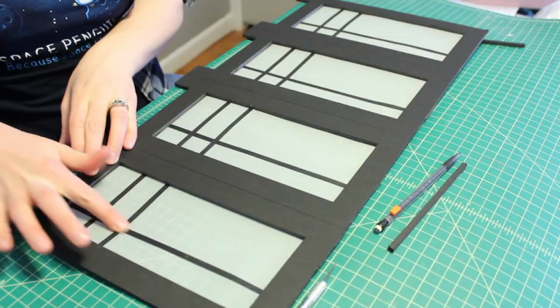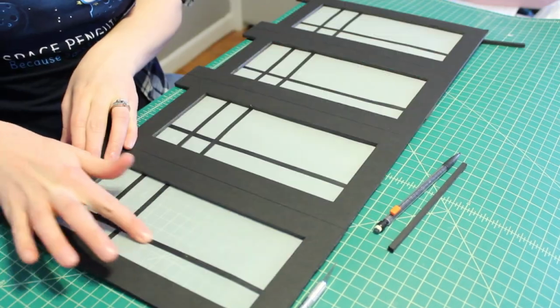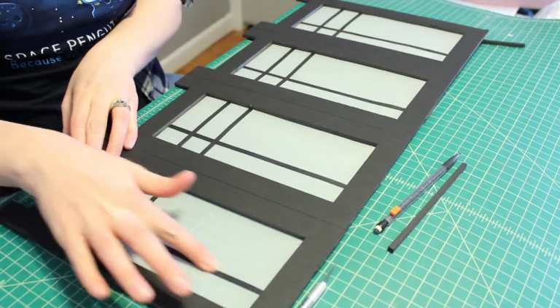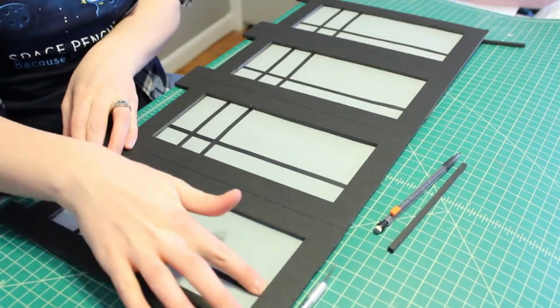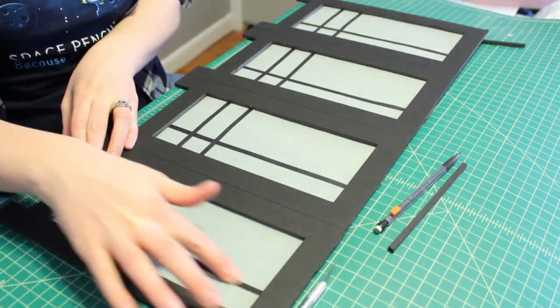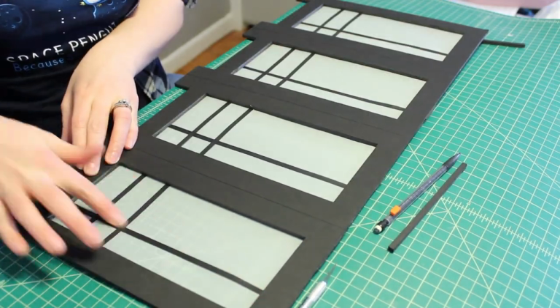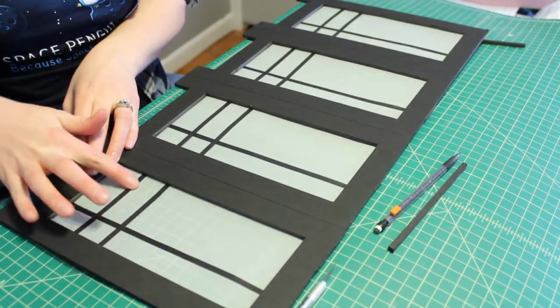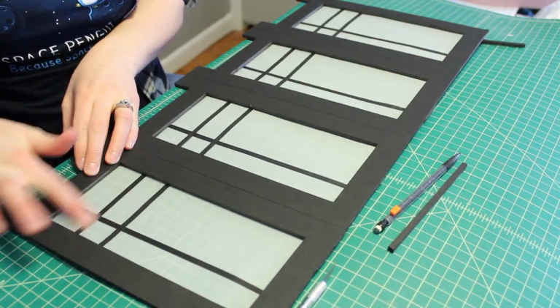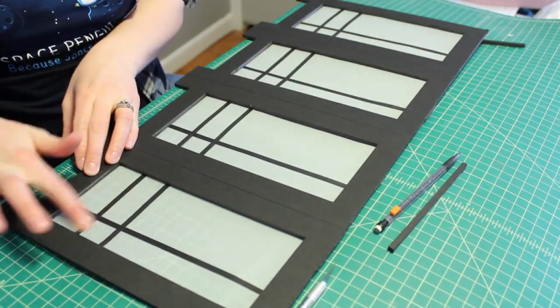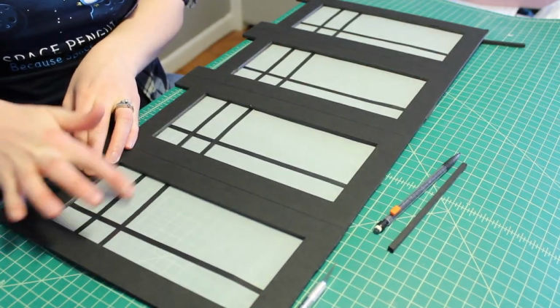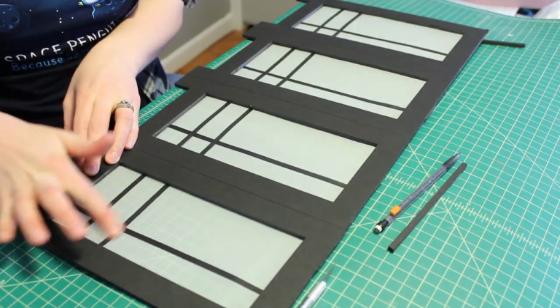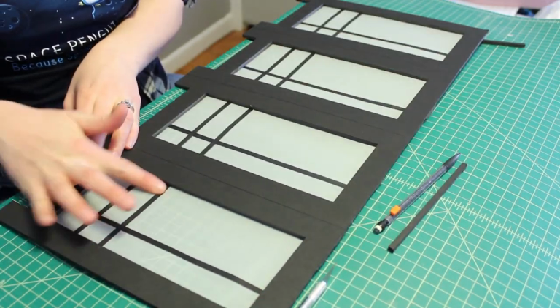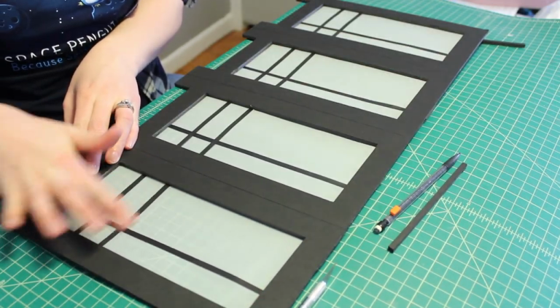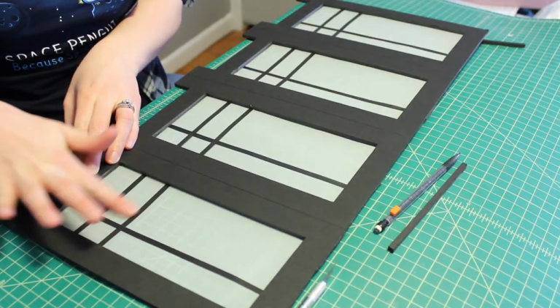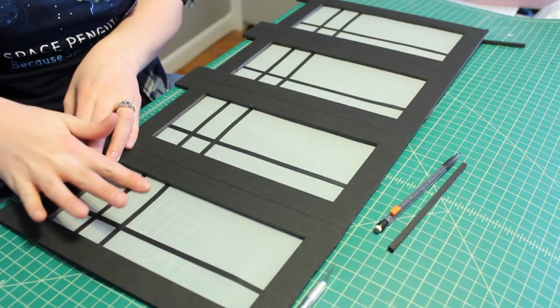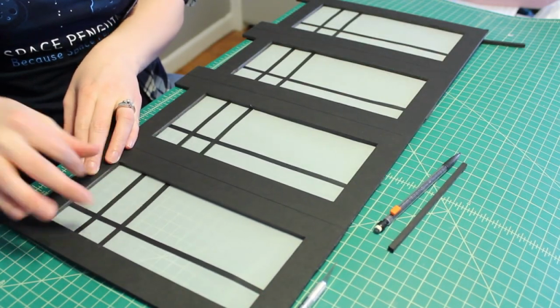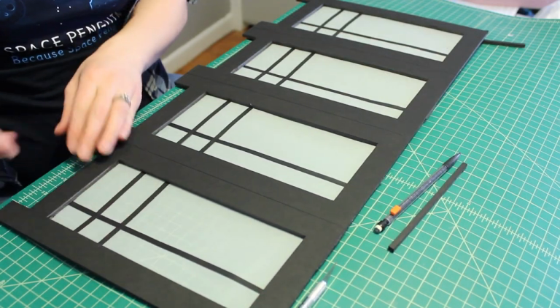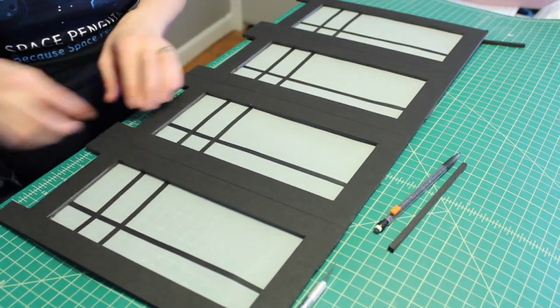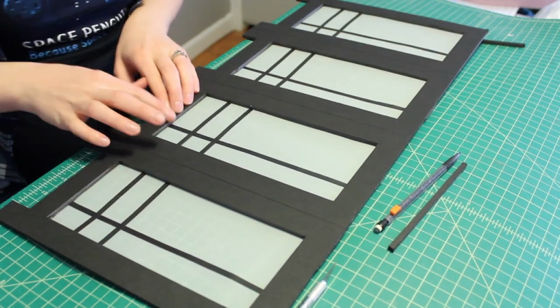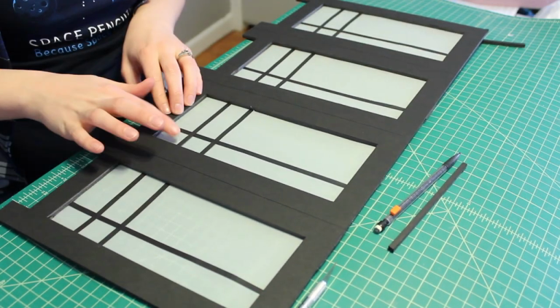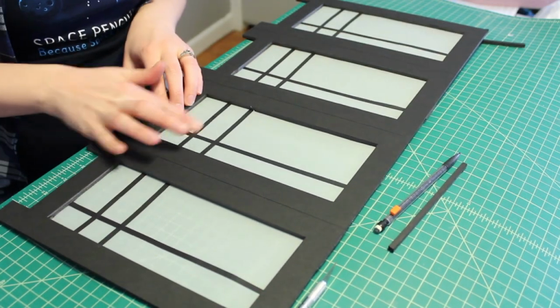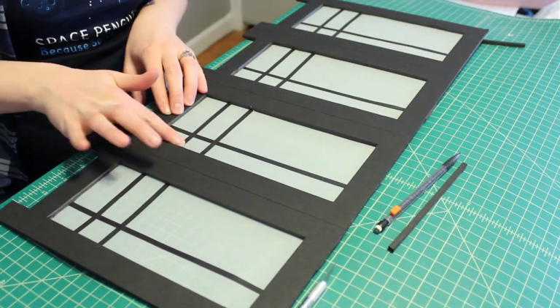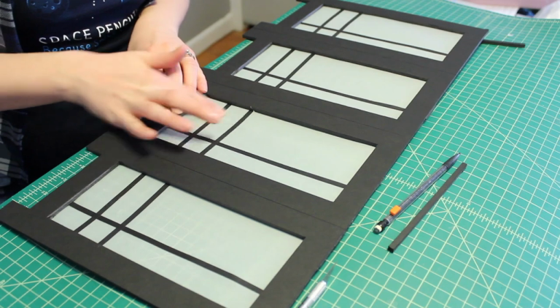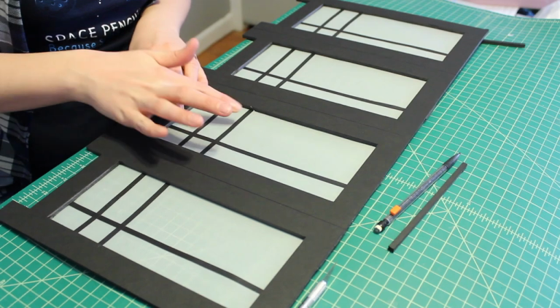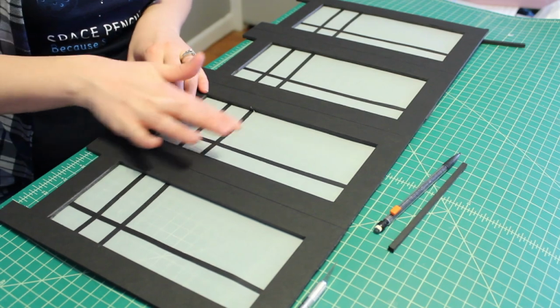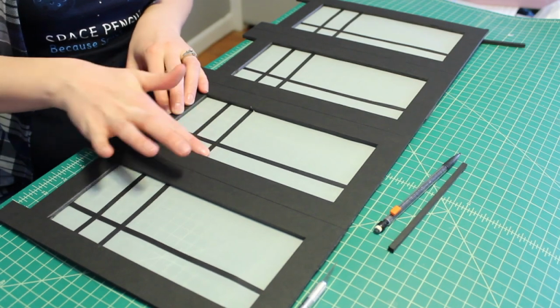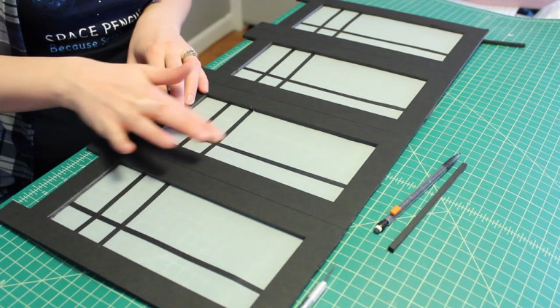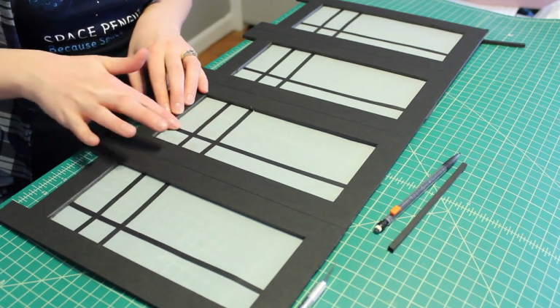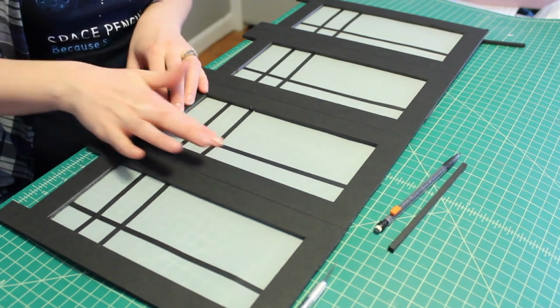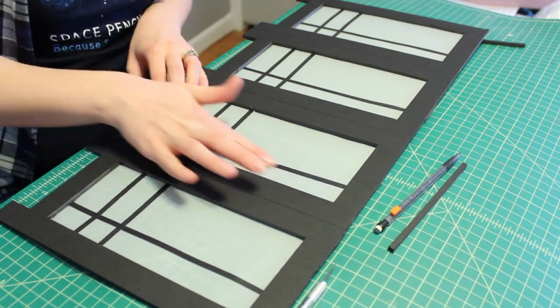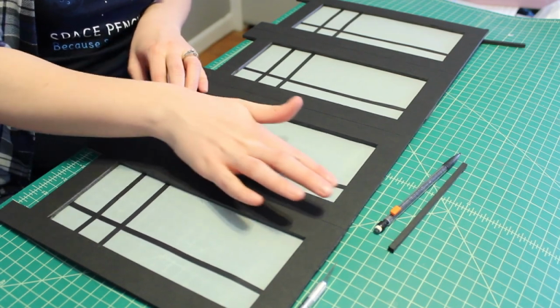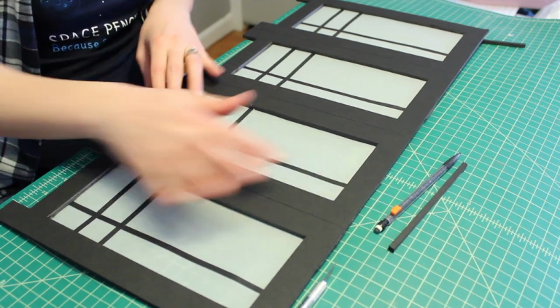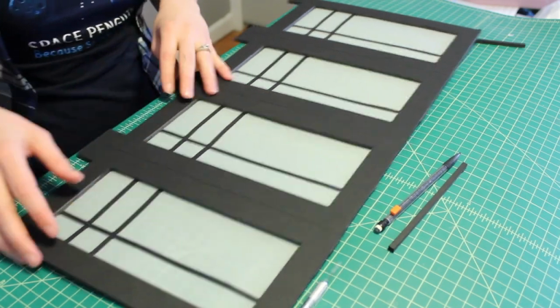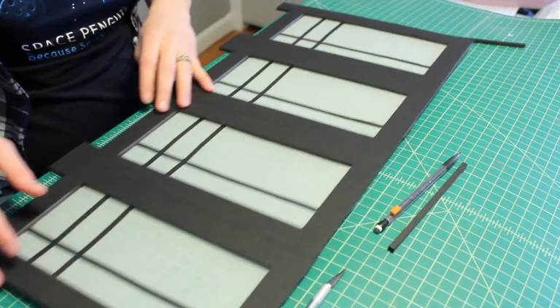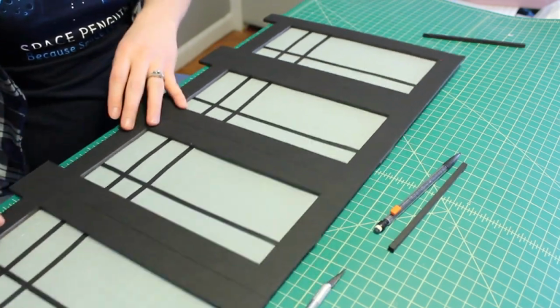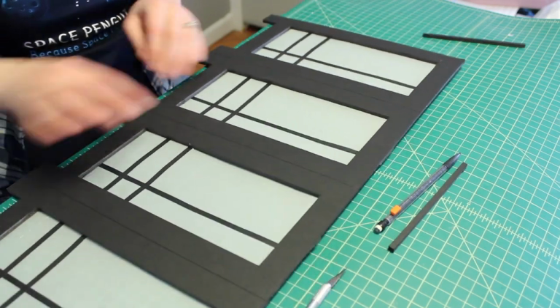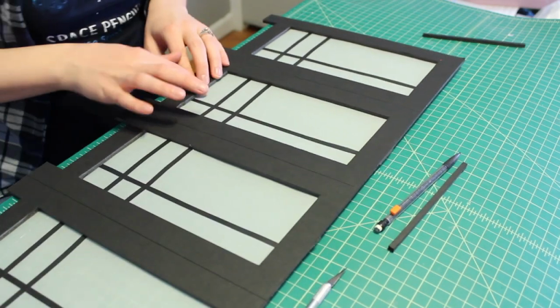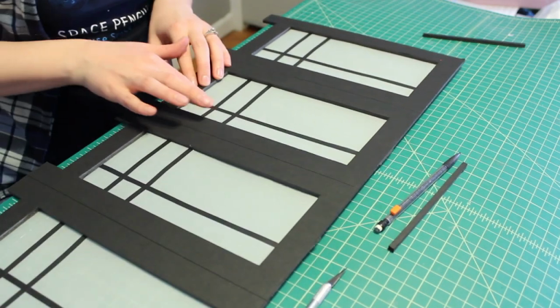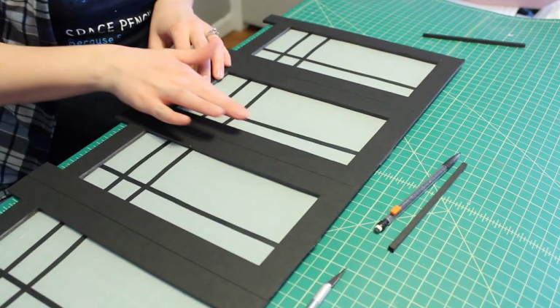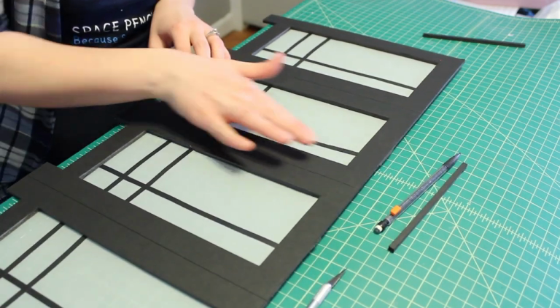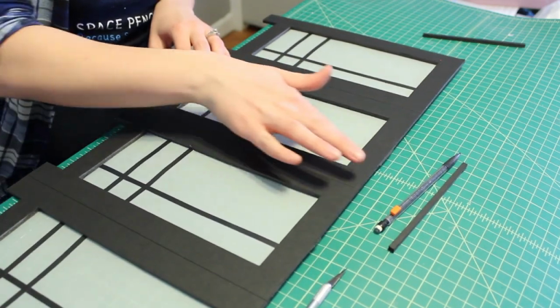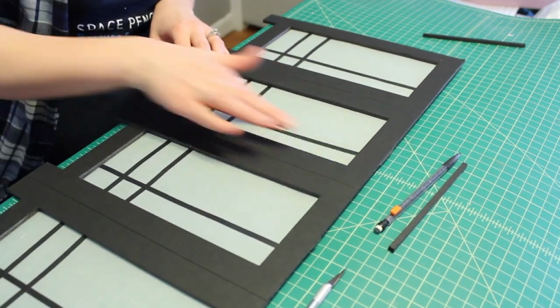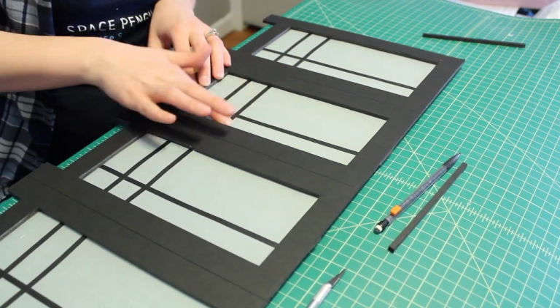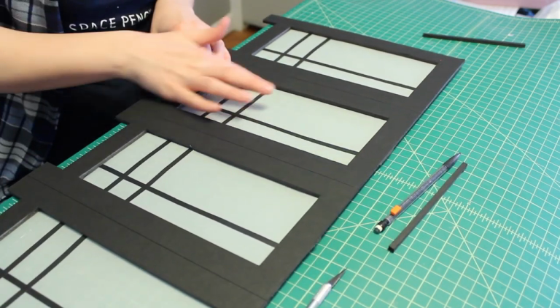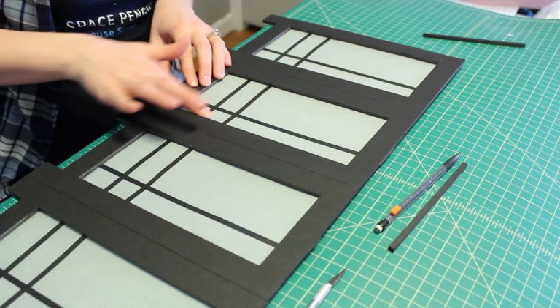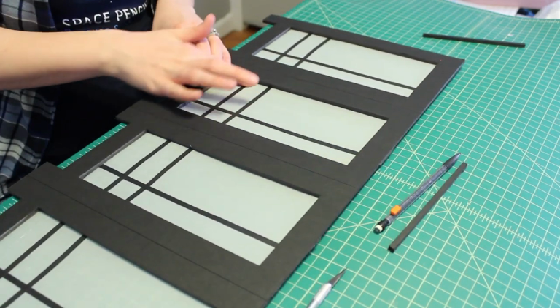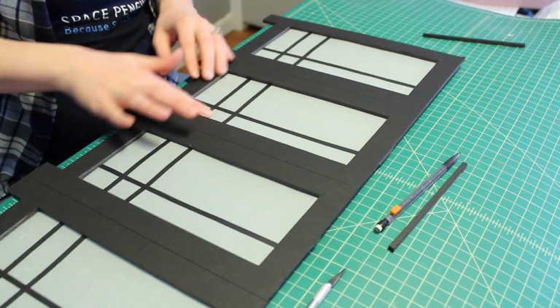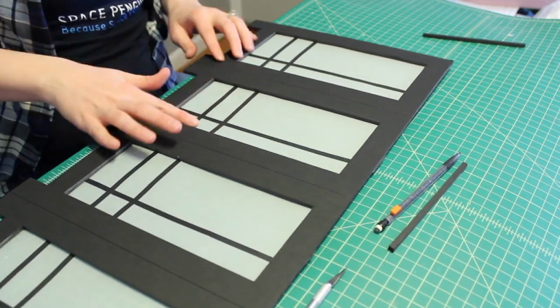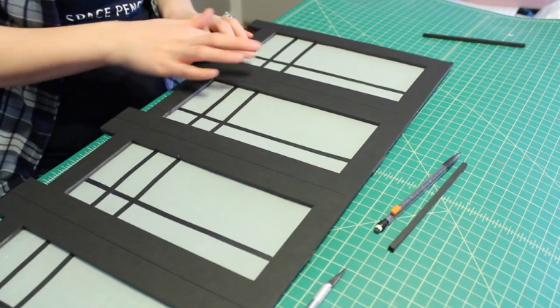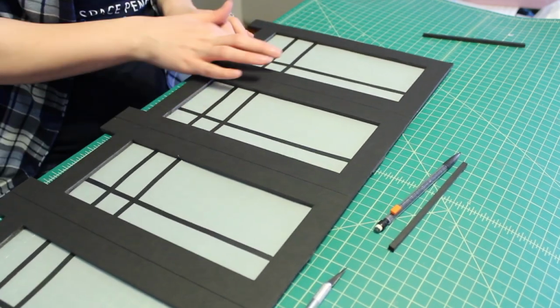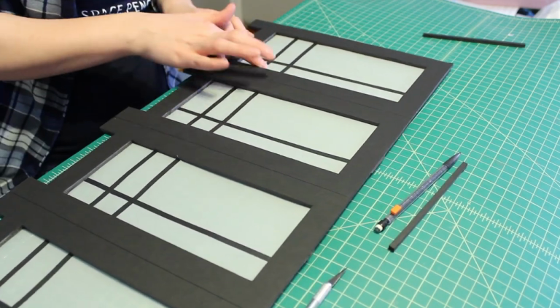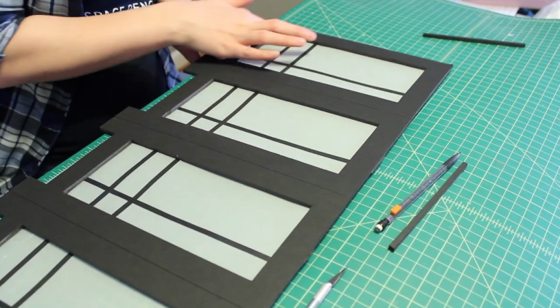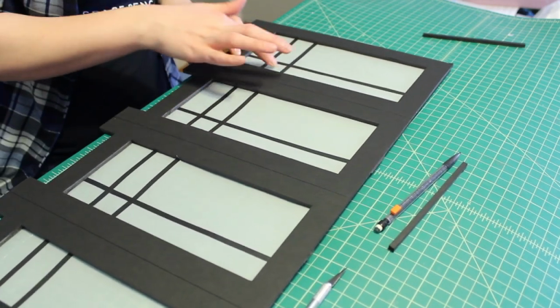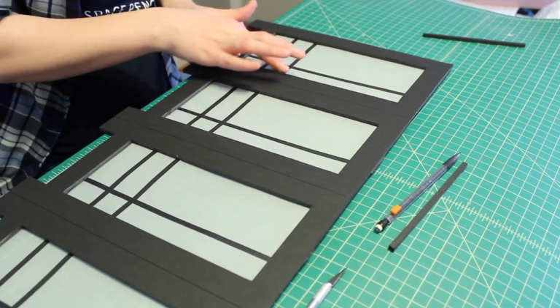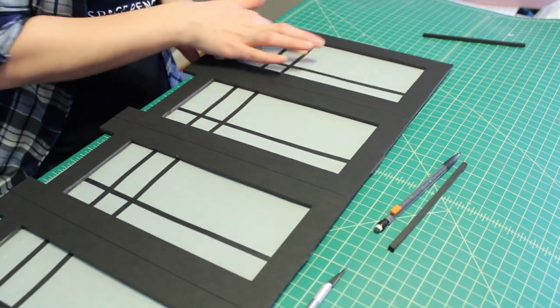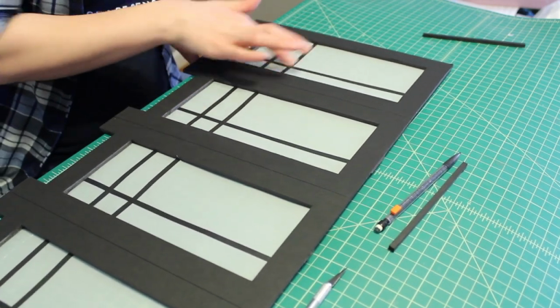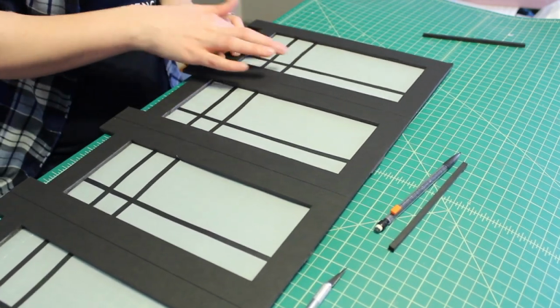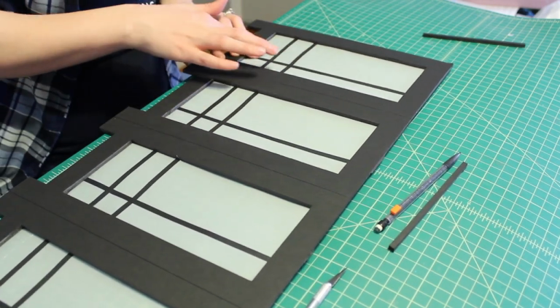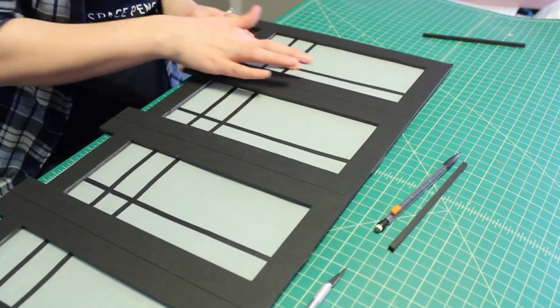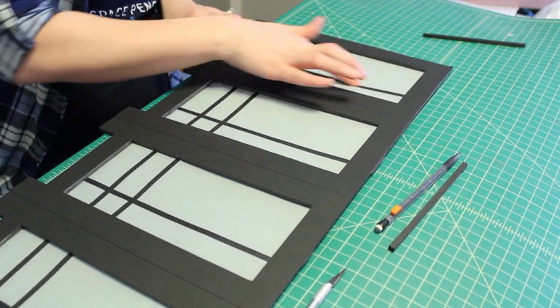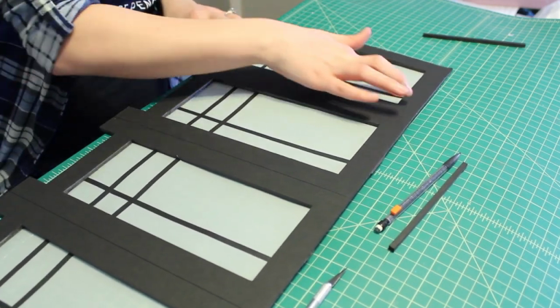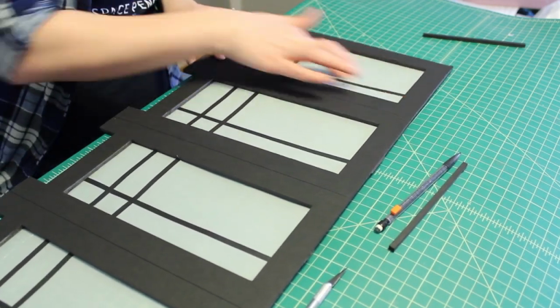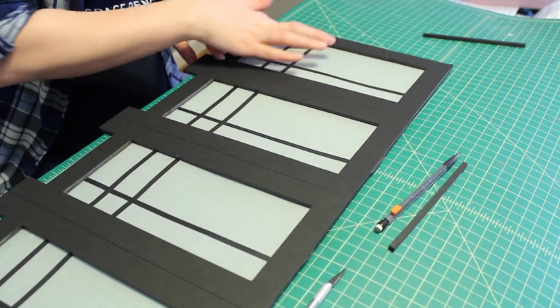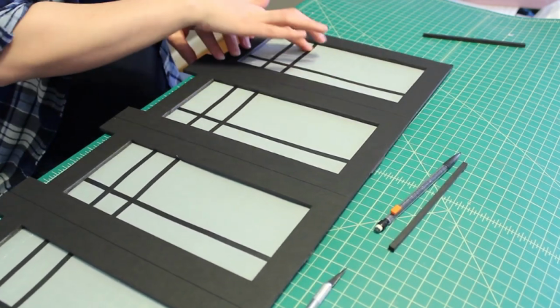After gluing on all the paper, I flipped the lantern over and ran my finger over all of the tape lines just to make sure they were adhered really well to the paper.